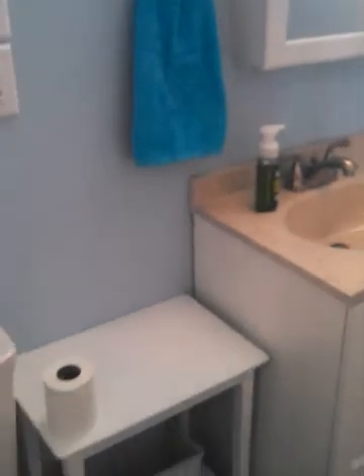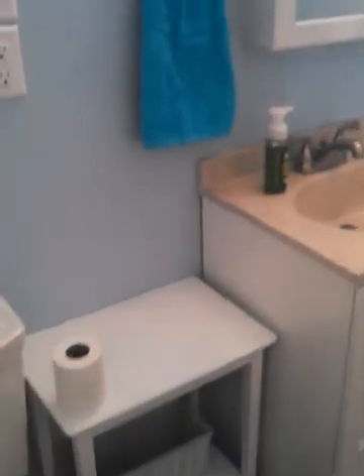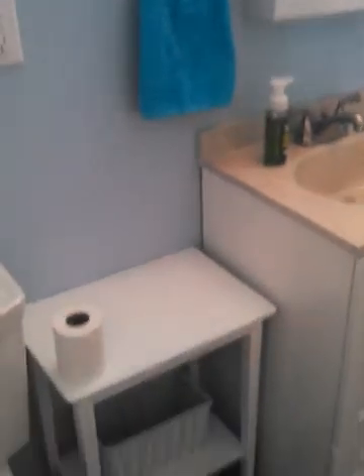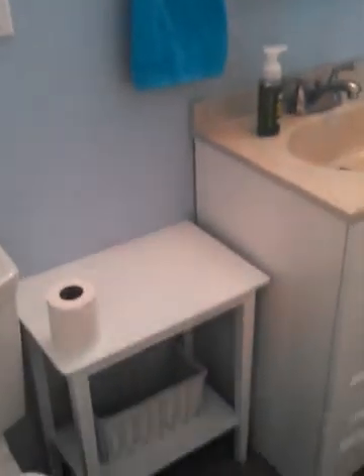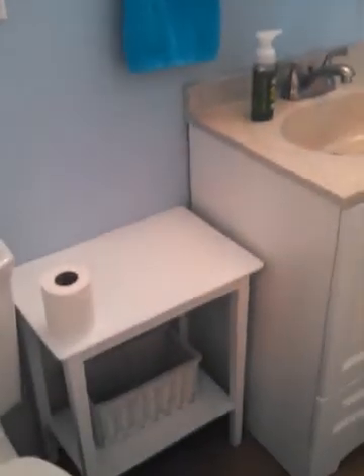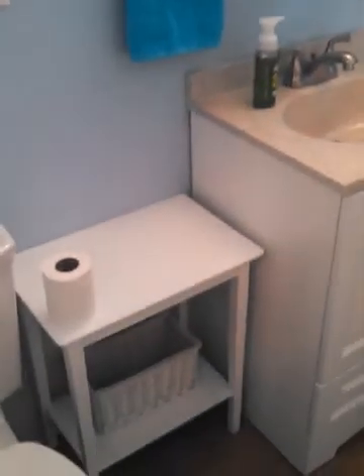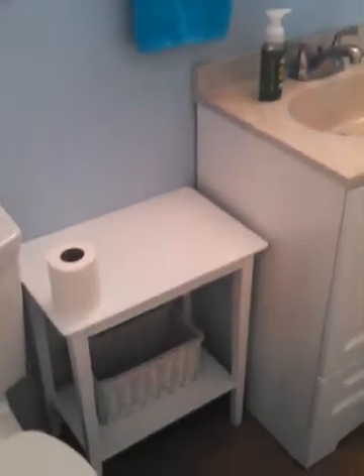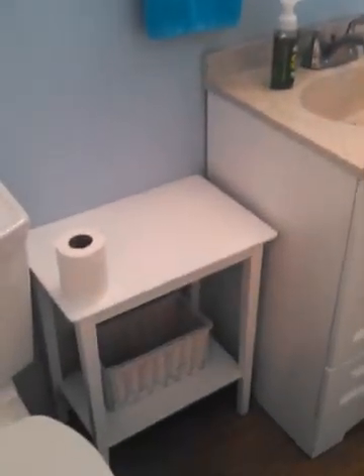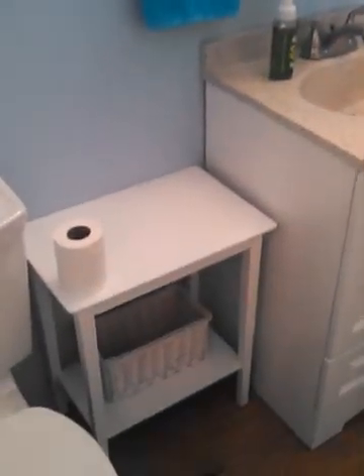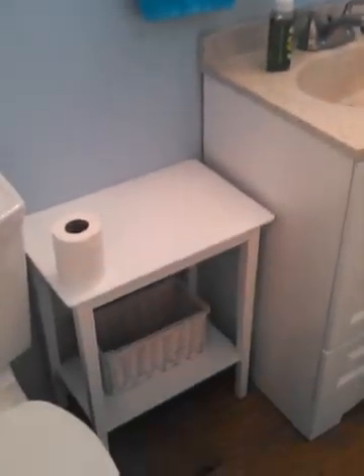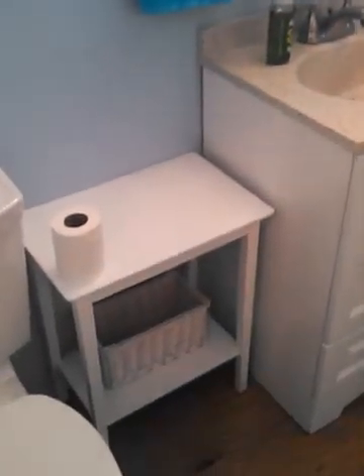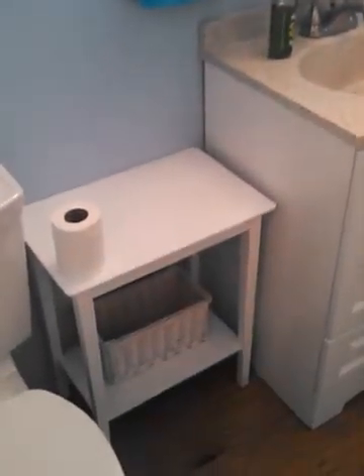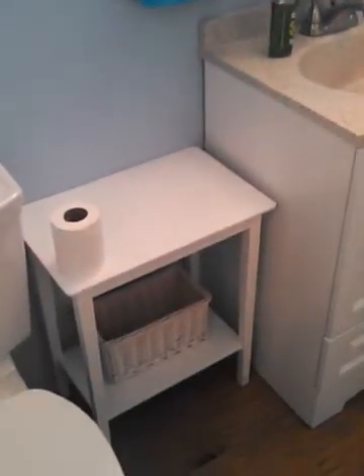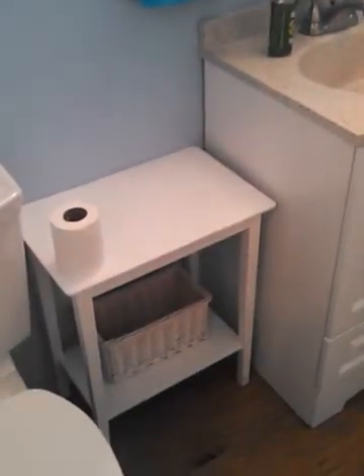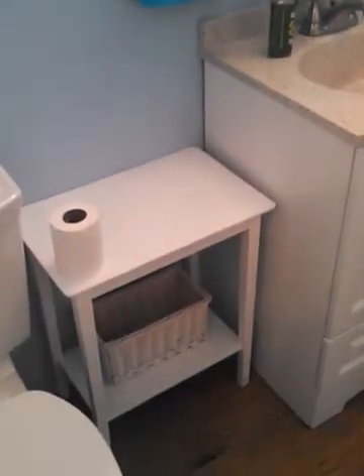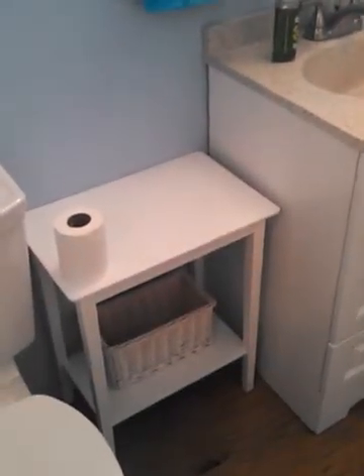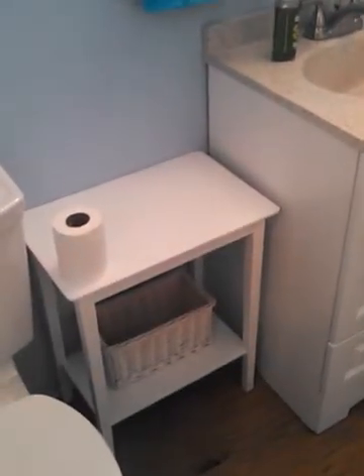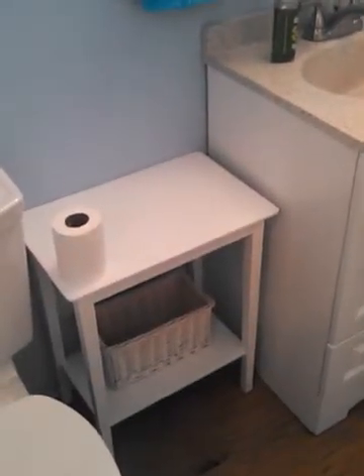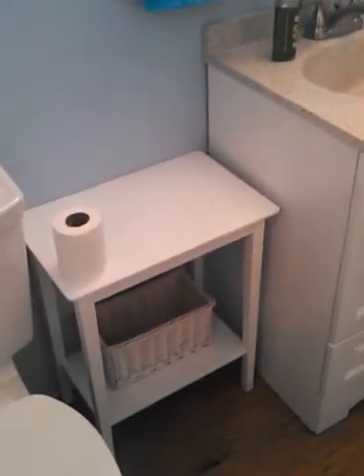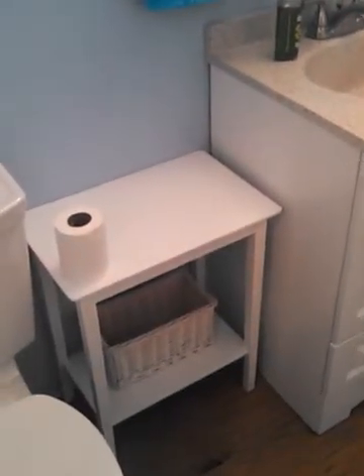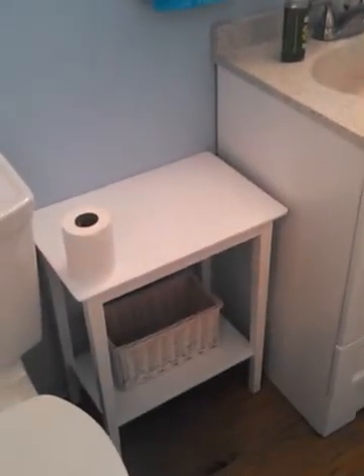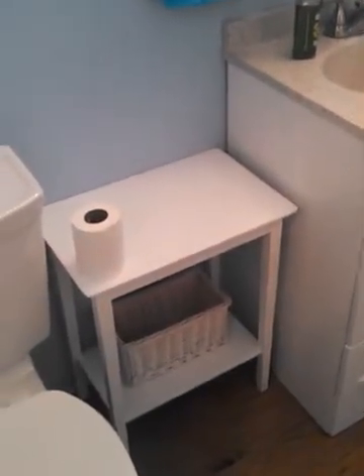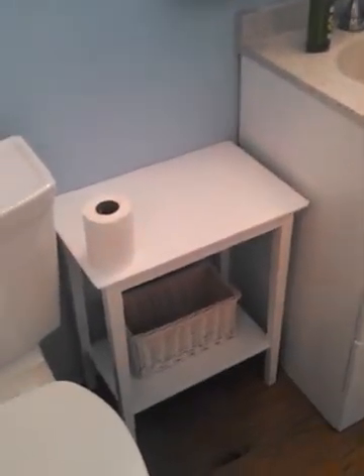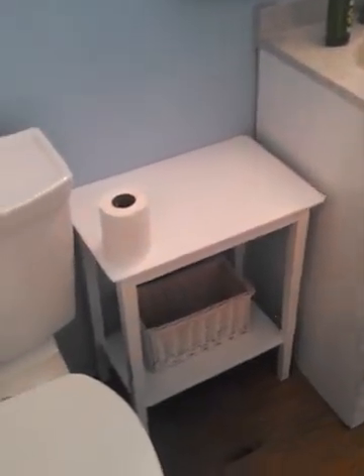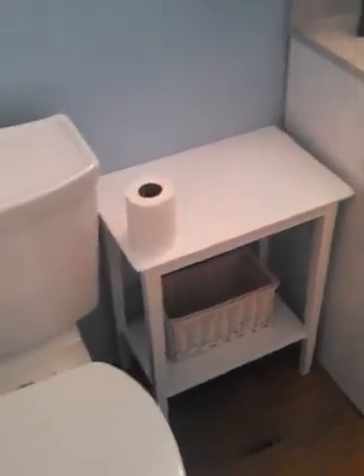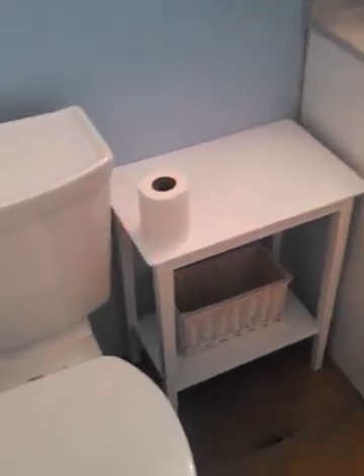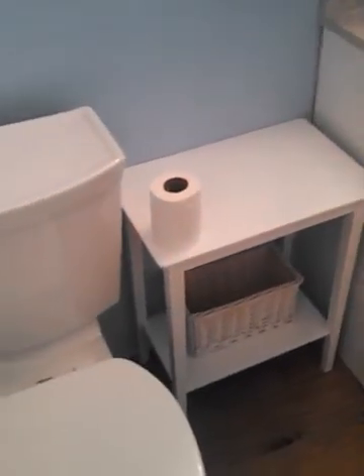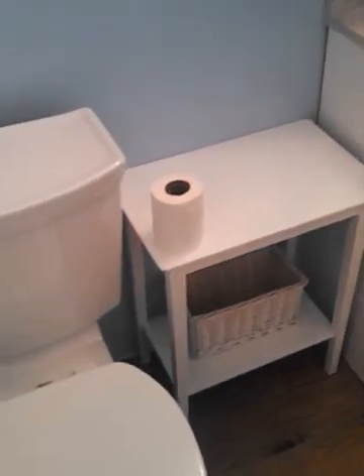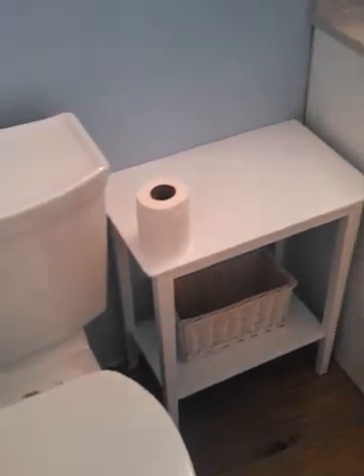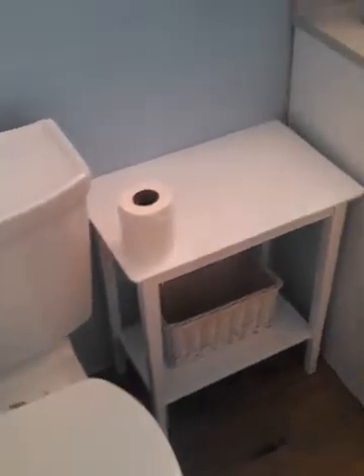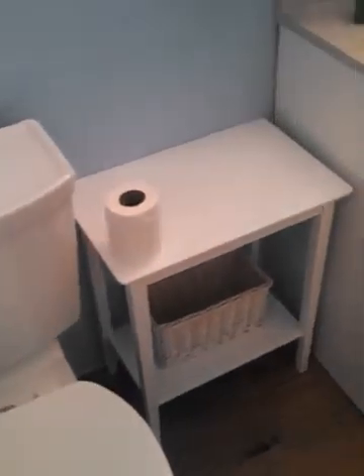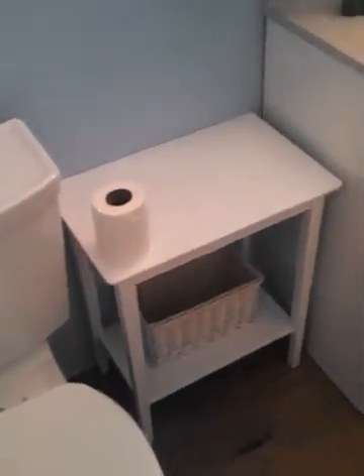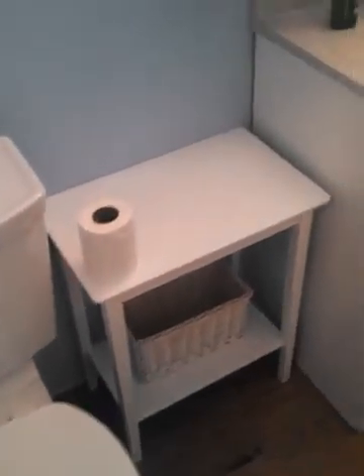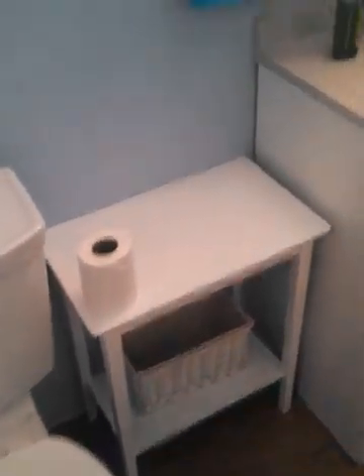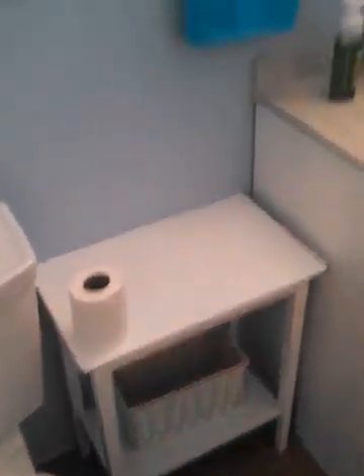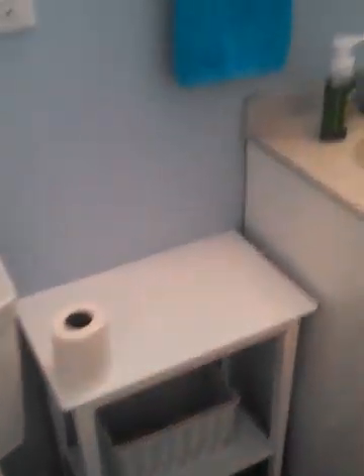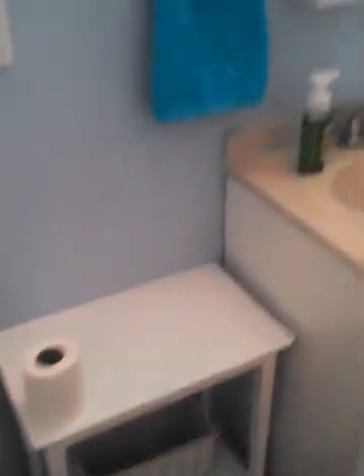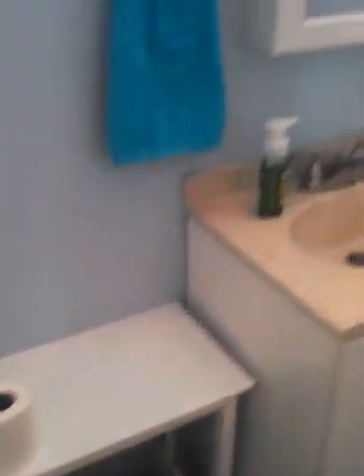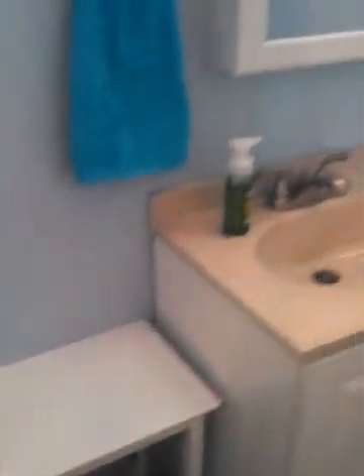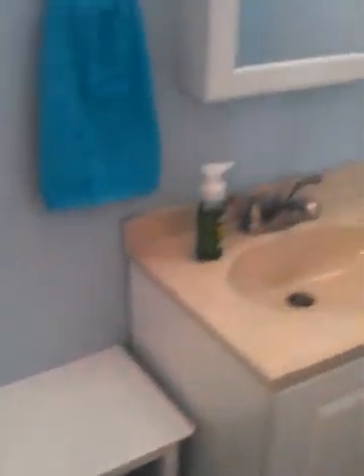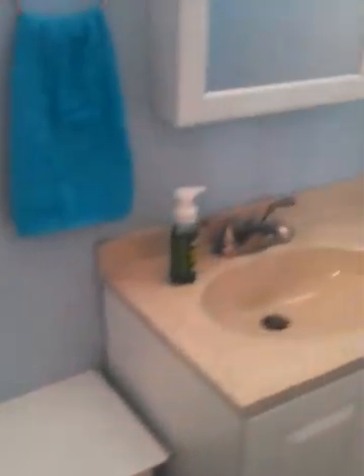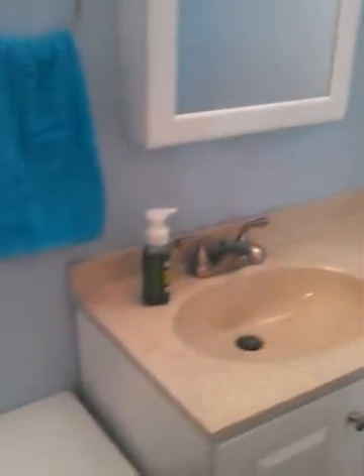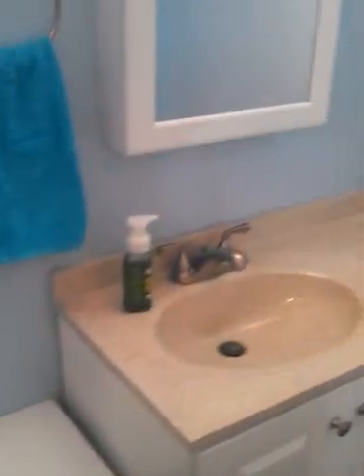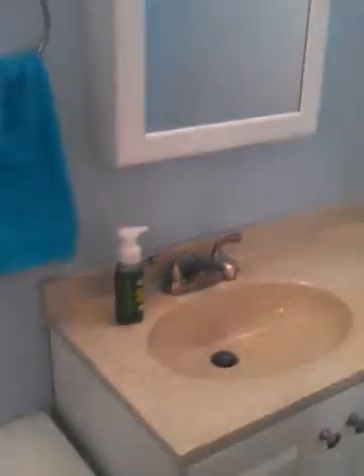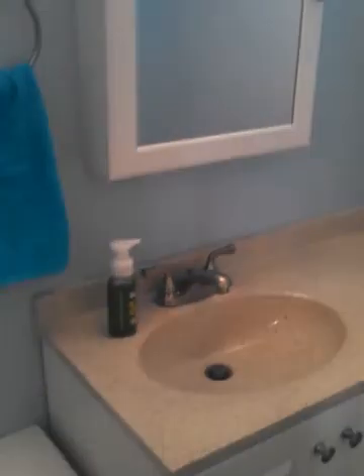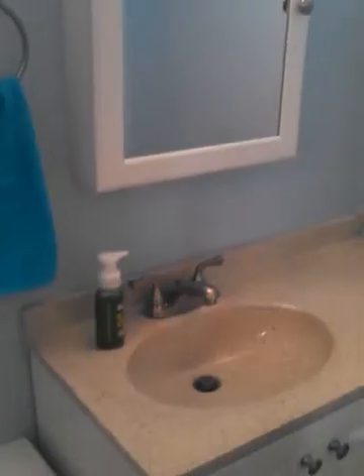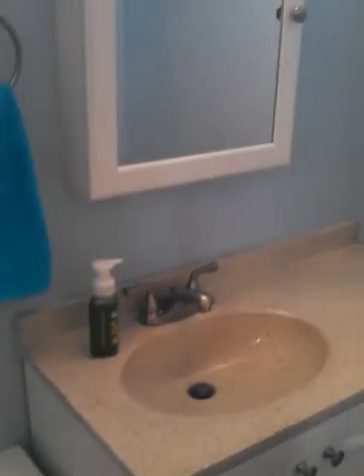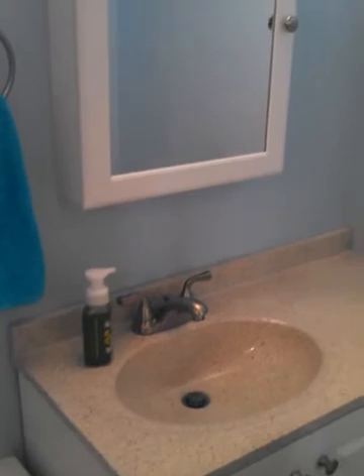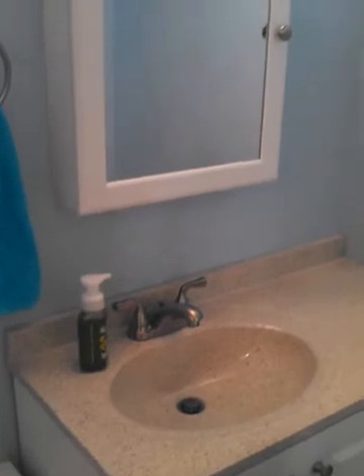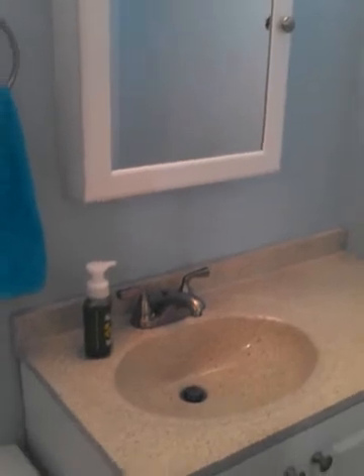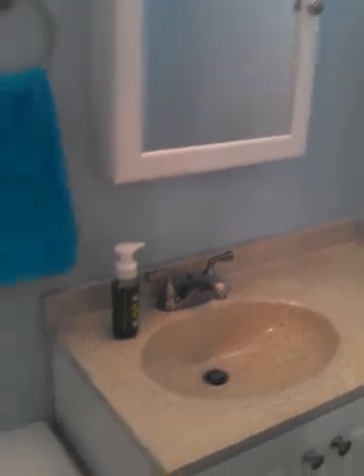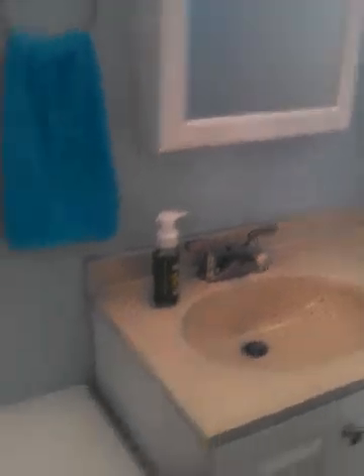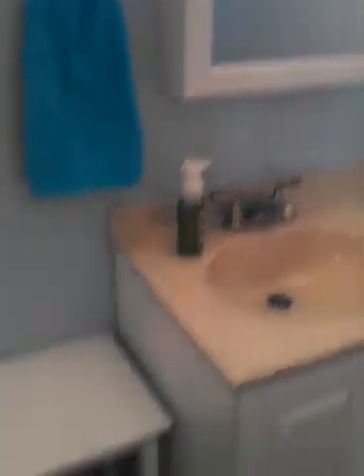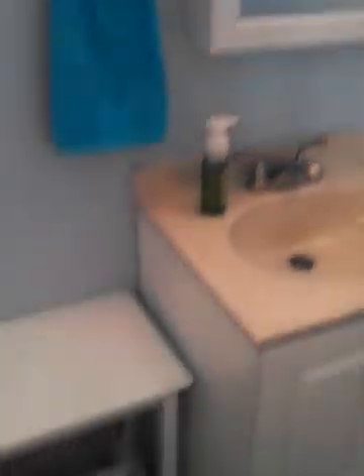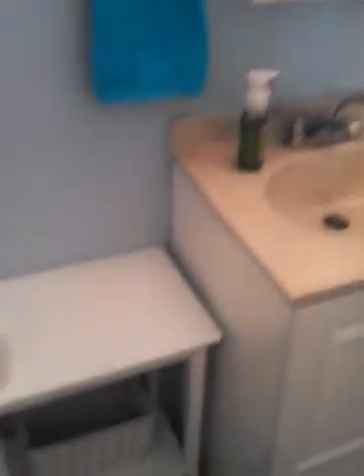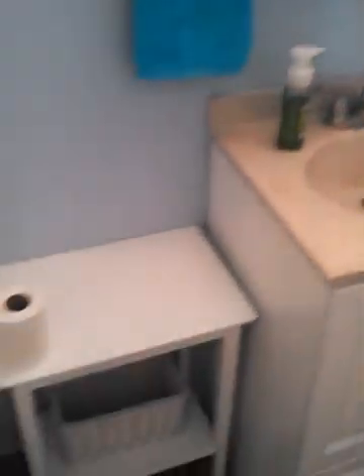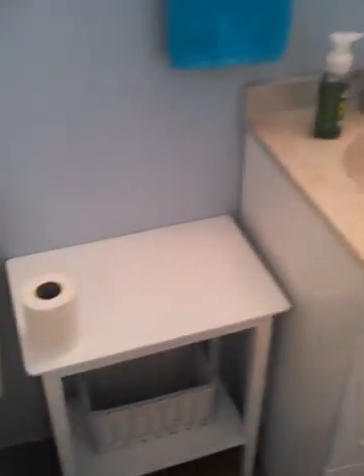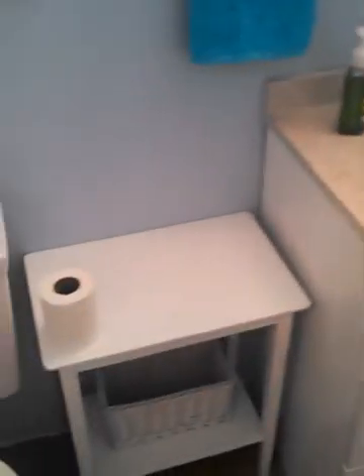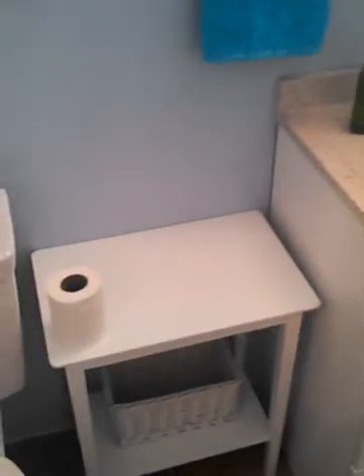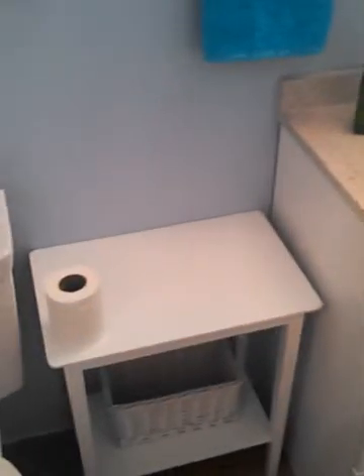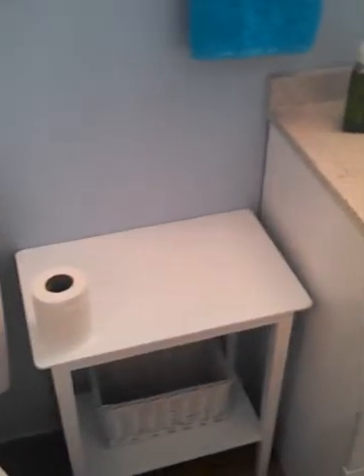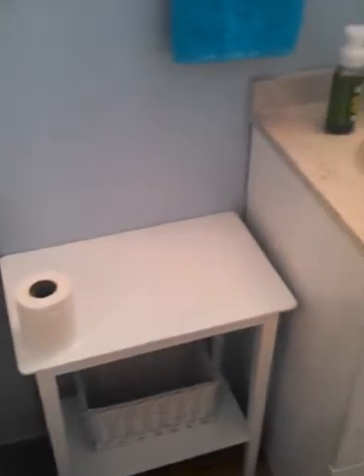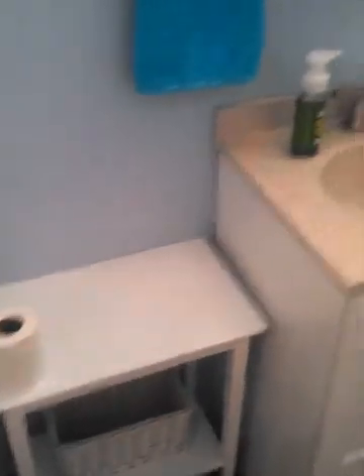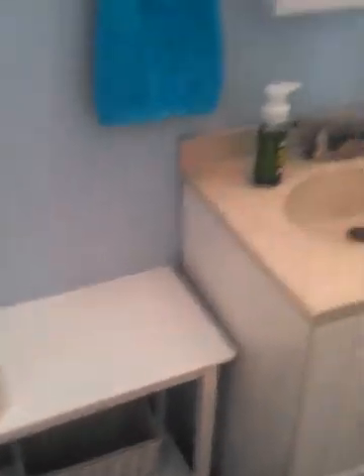I painted that white little table today, tried to antique it, and I don't know how to do that. So it's just white.